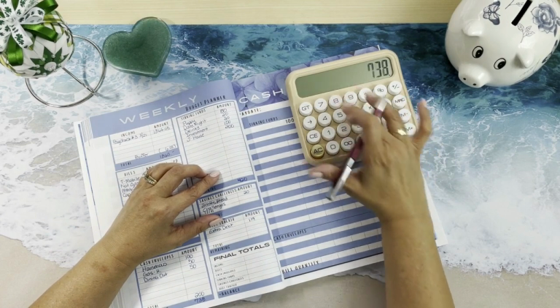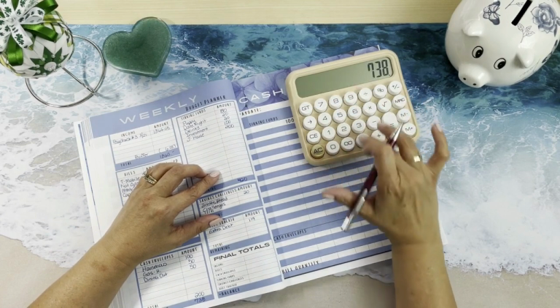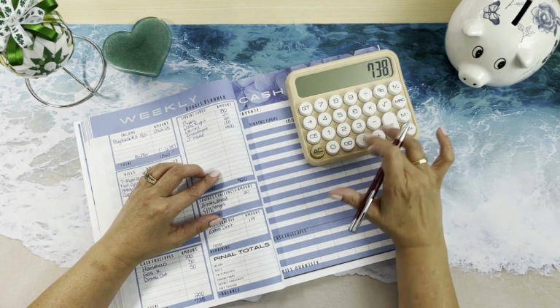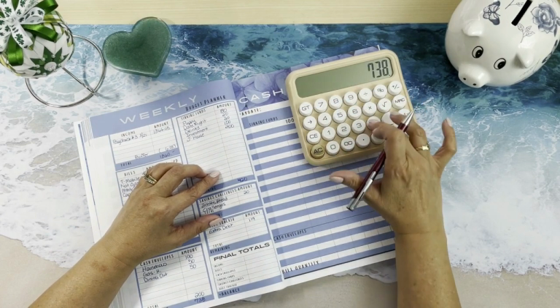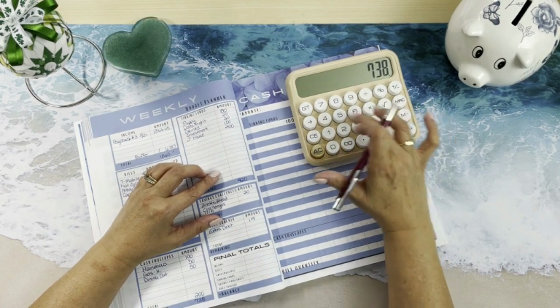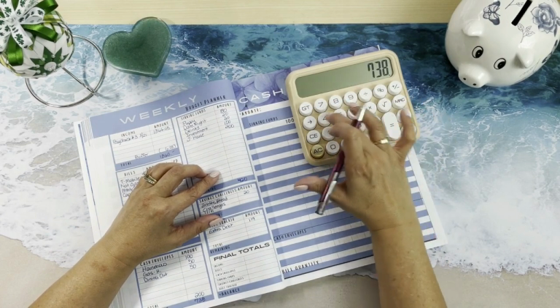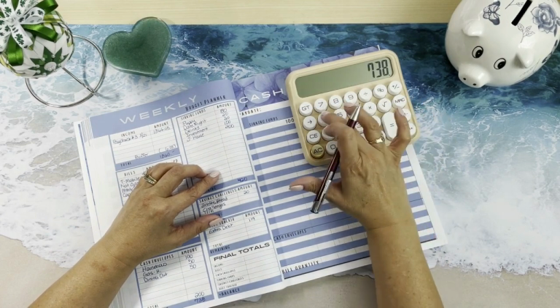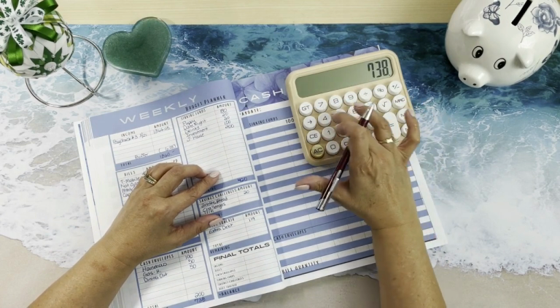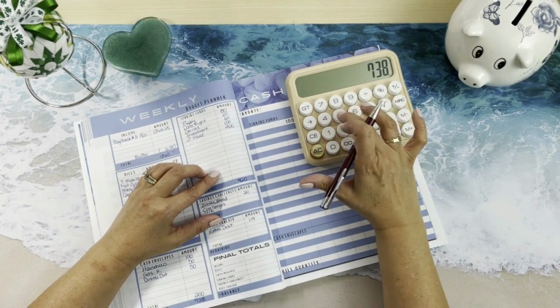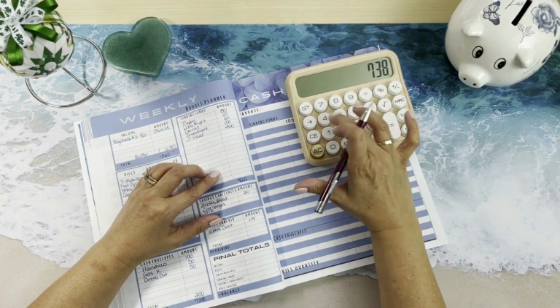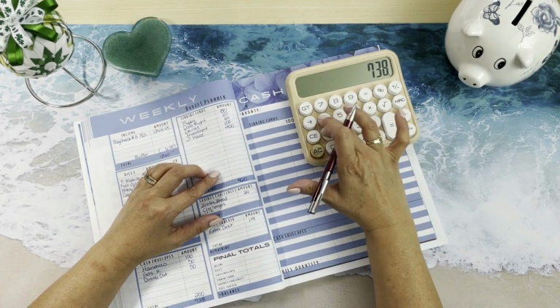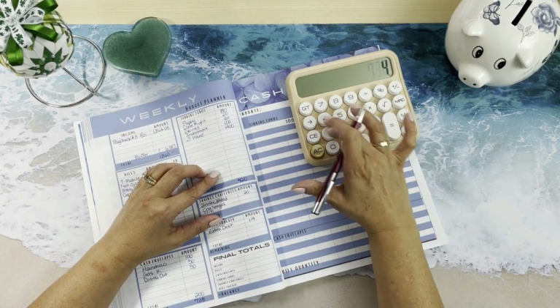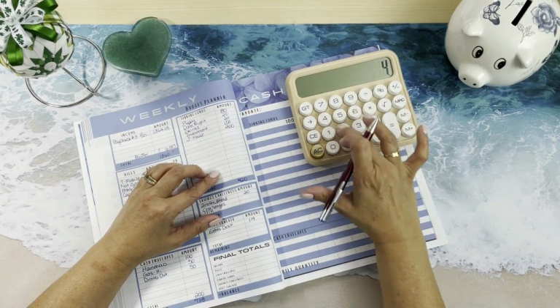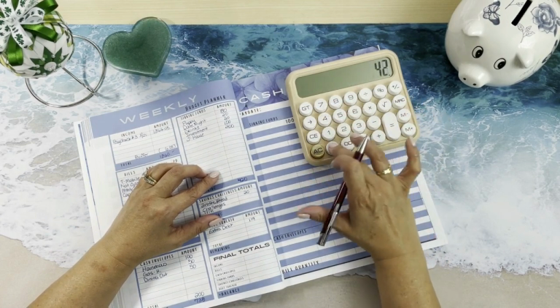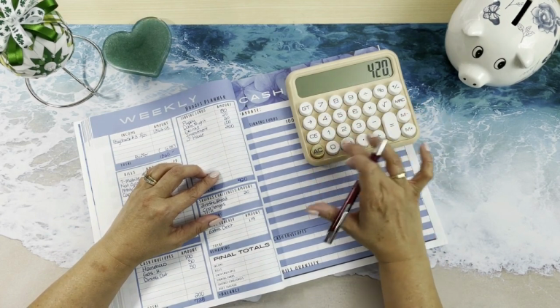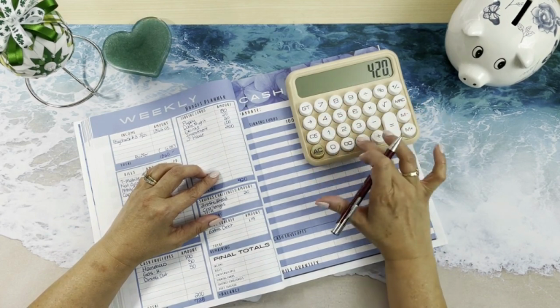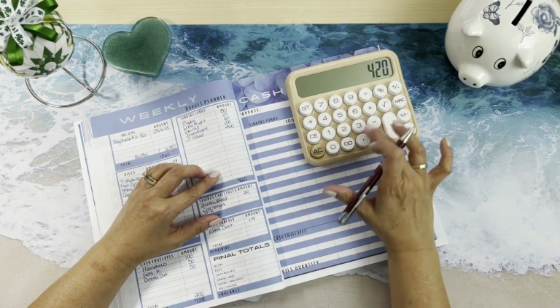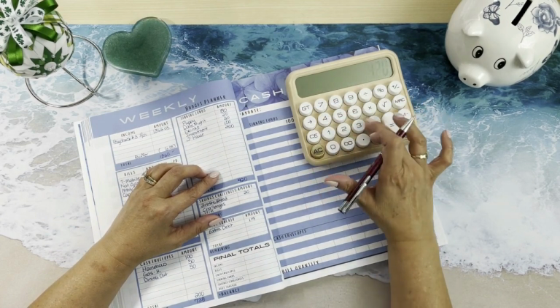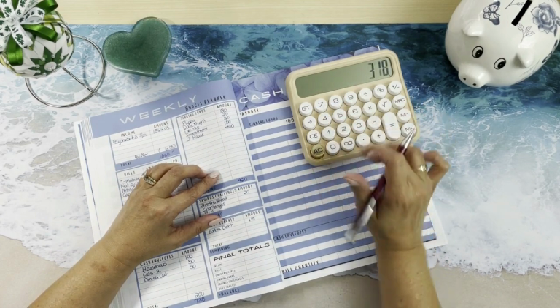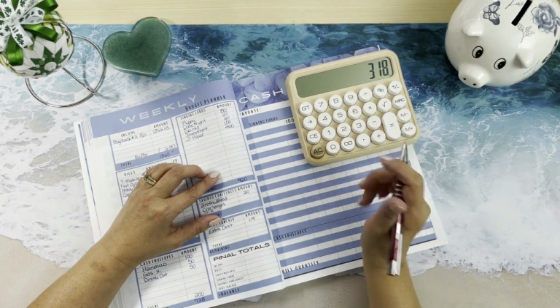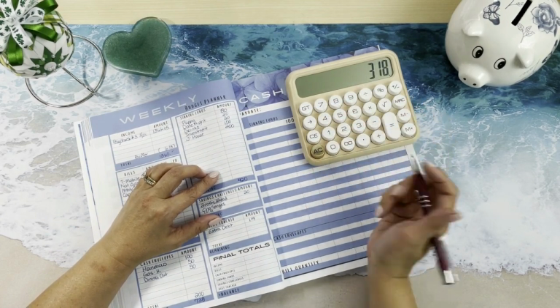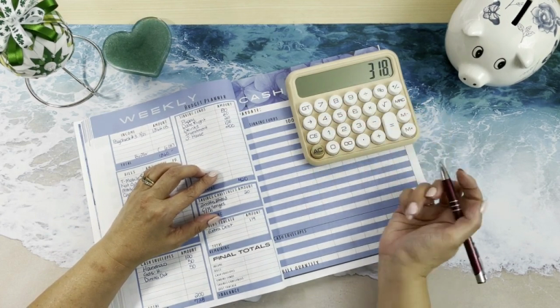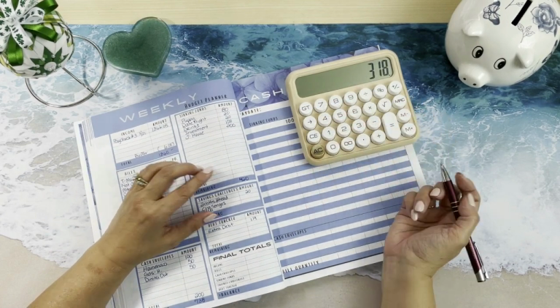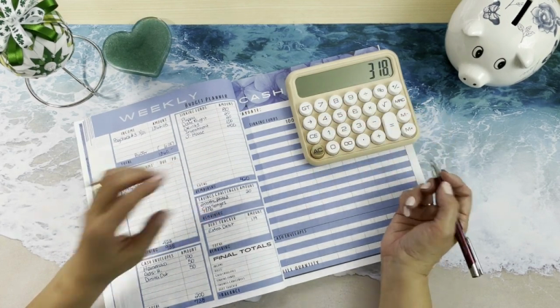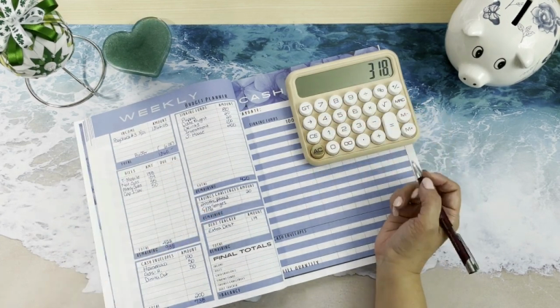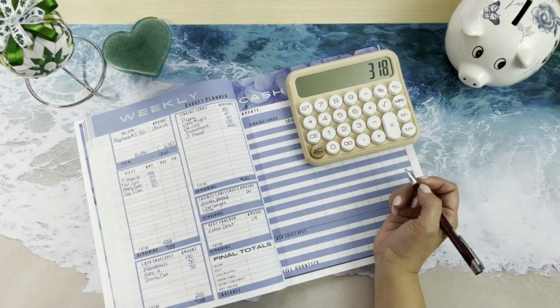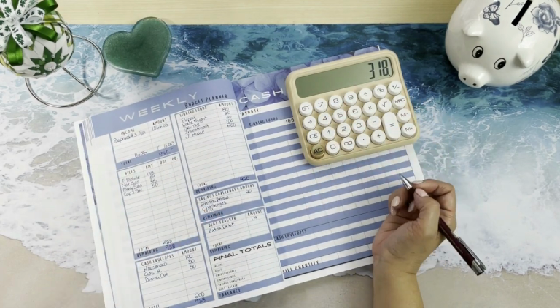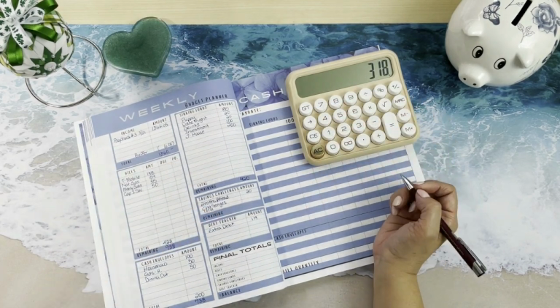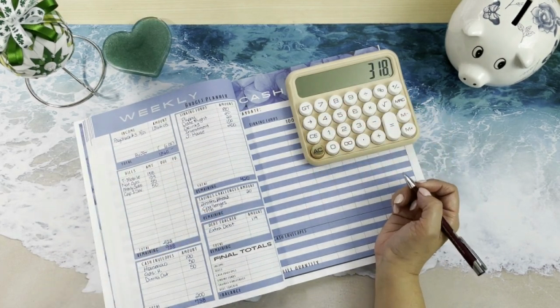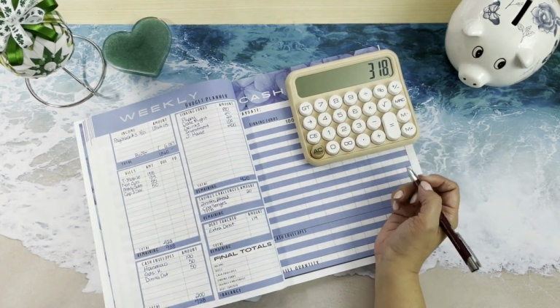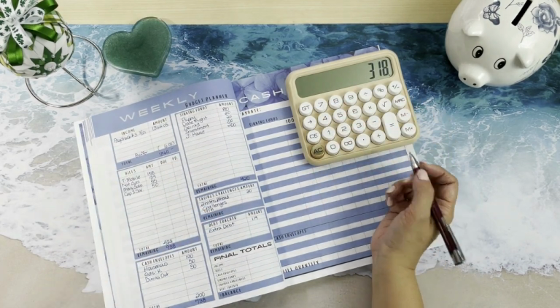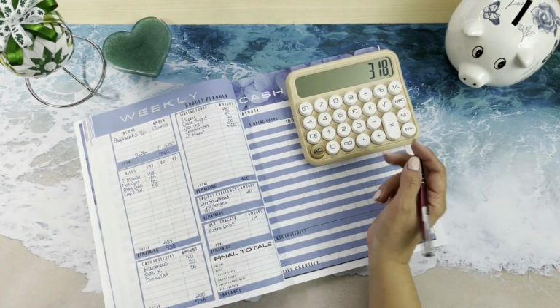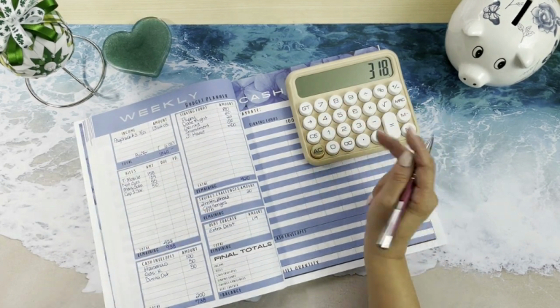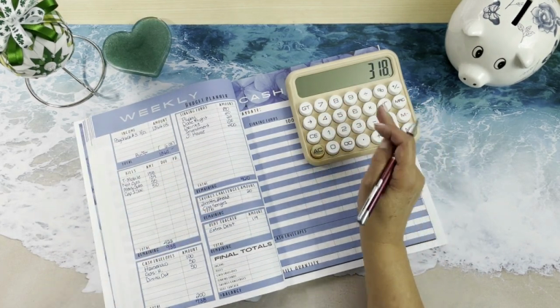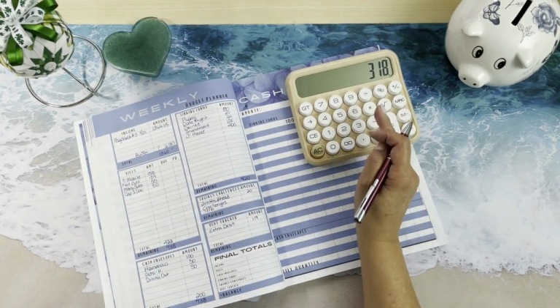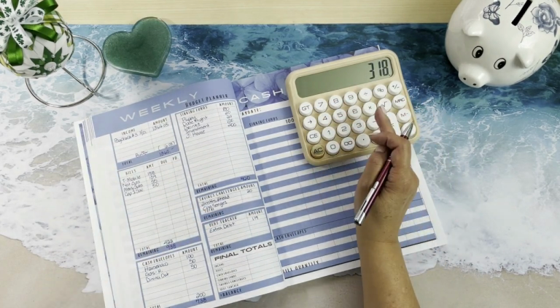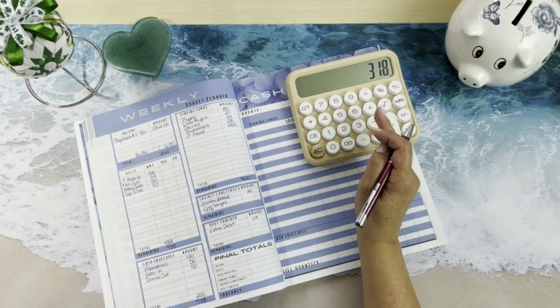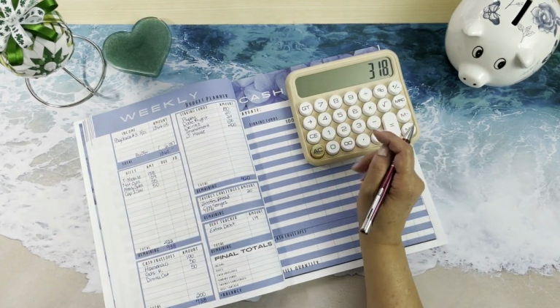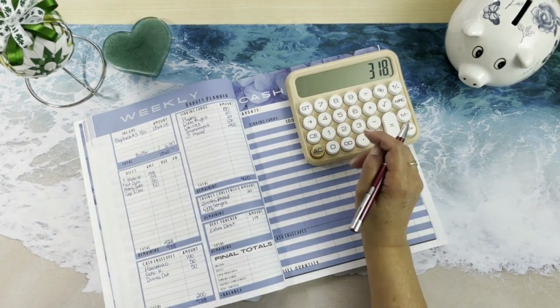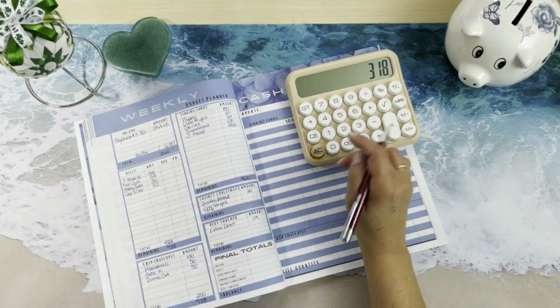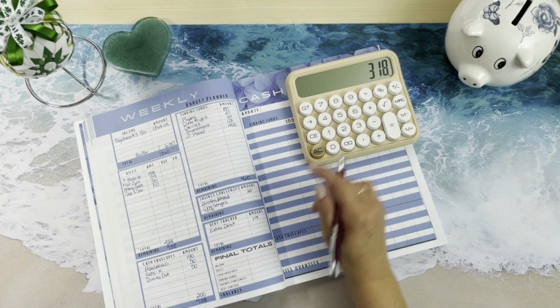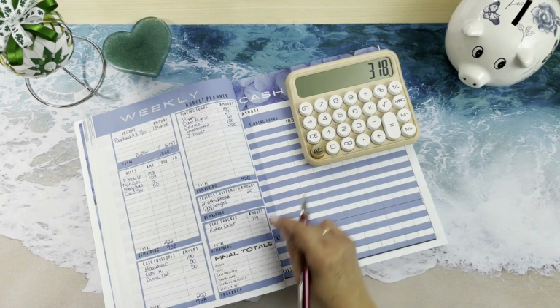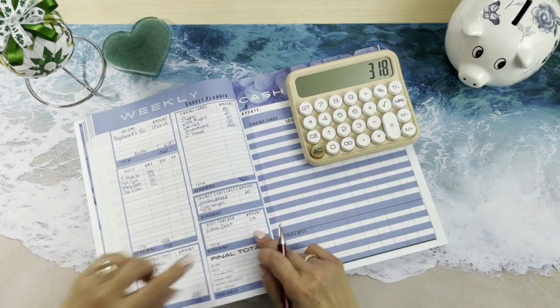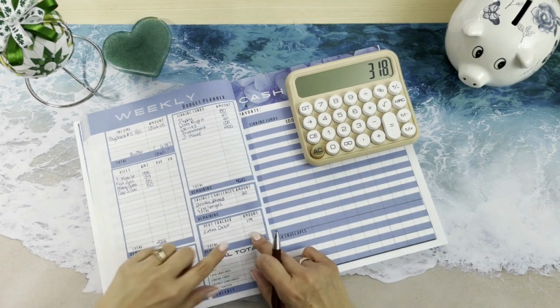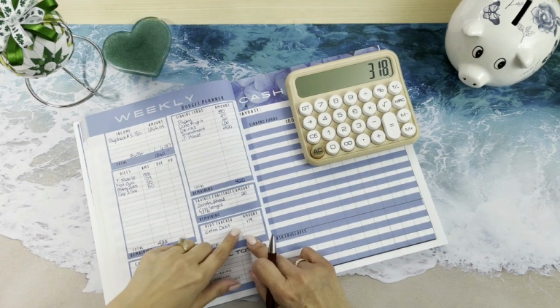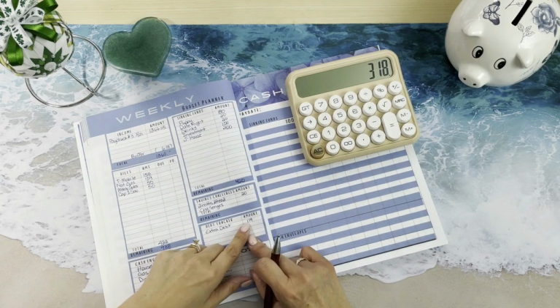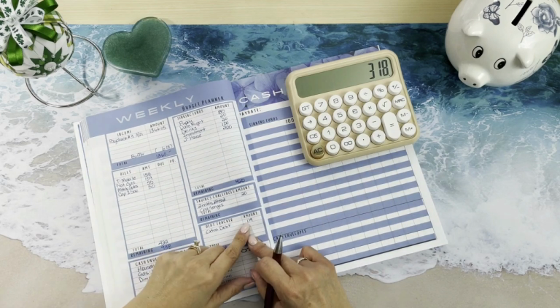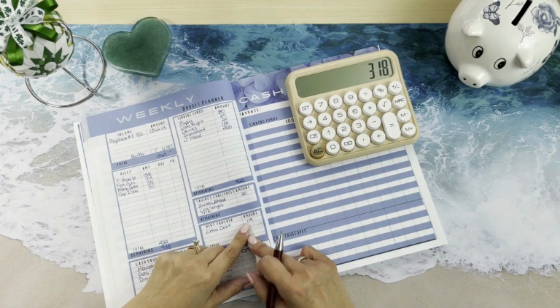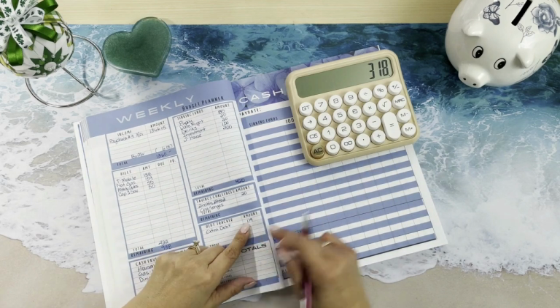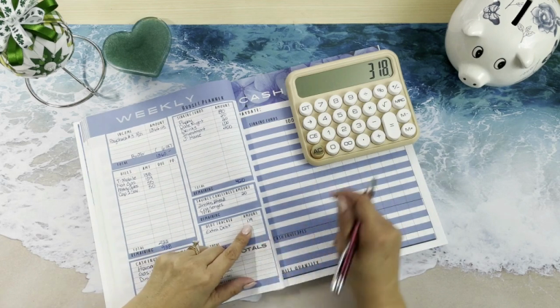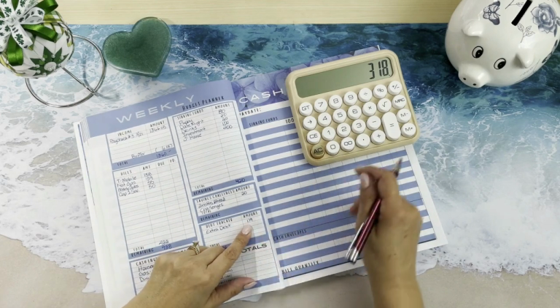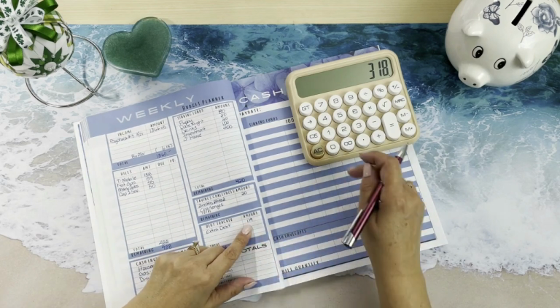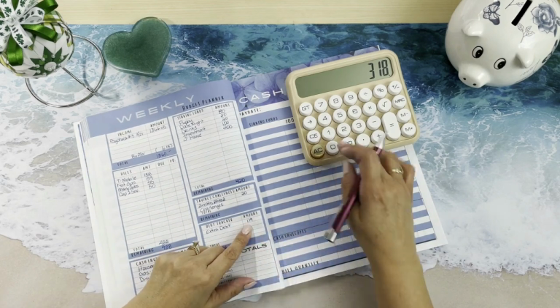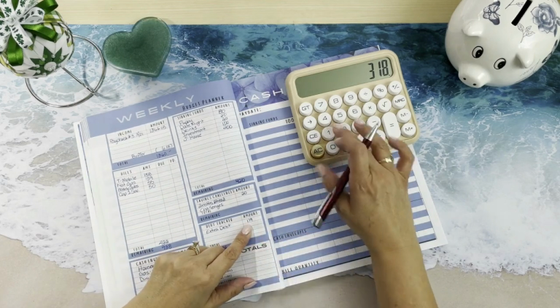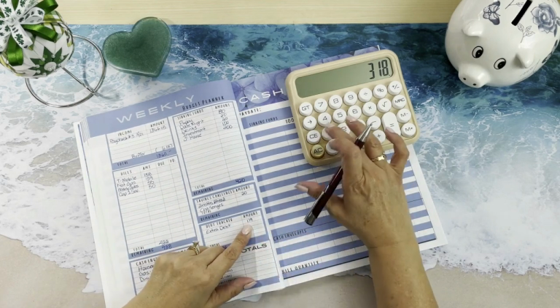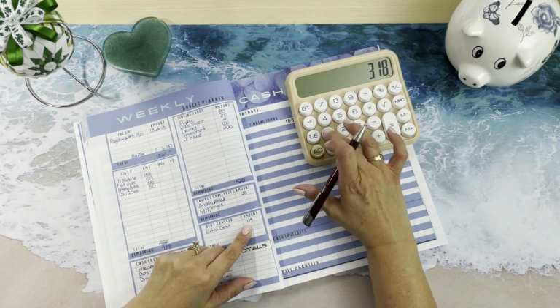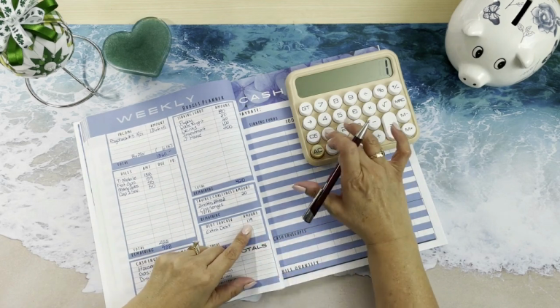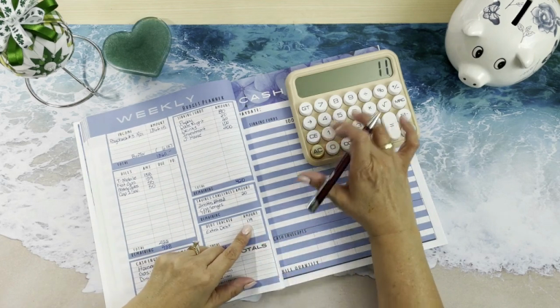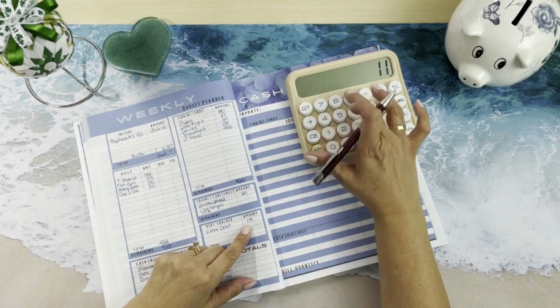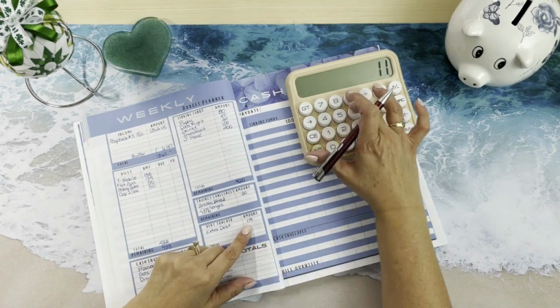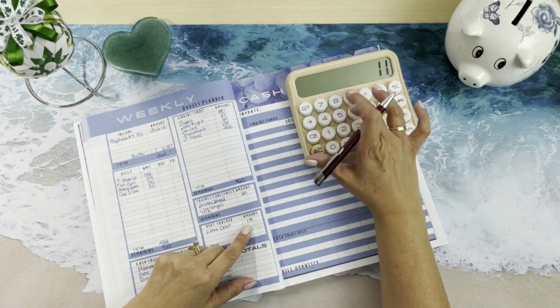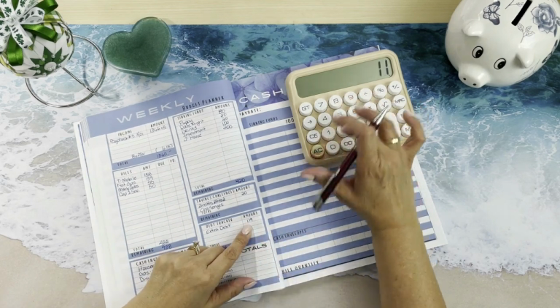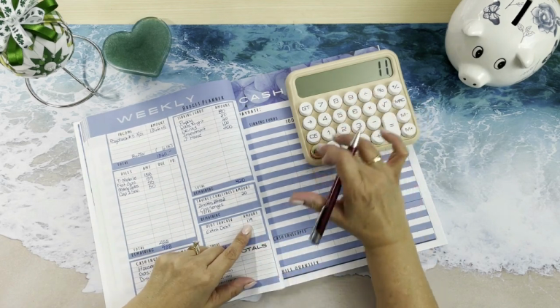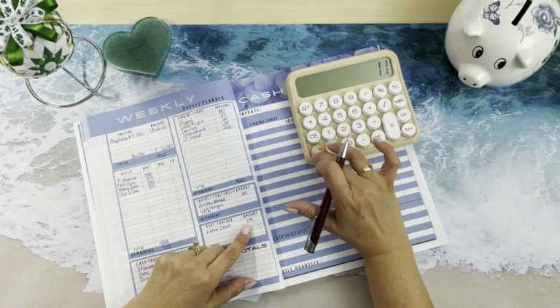$738 minus $420 gives us $318, which we are paying the other half of our extra debt.